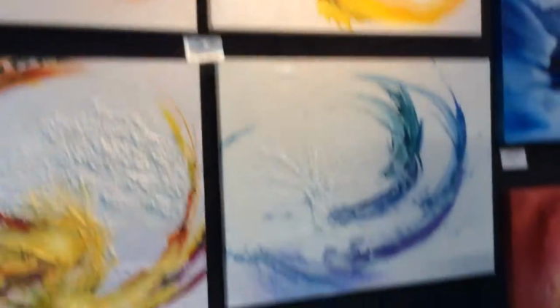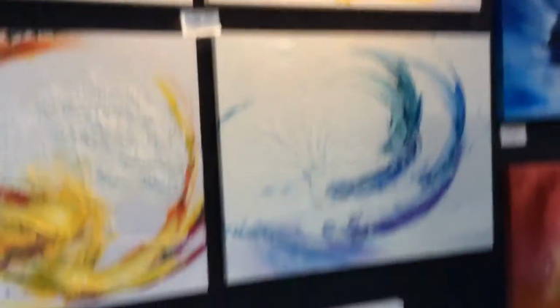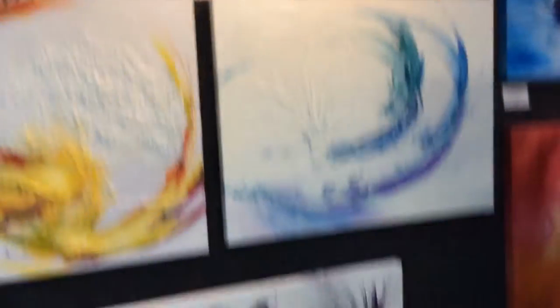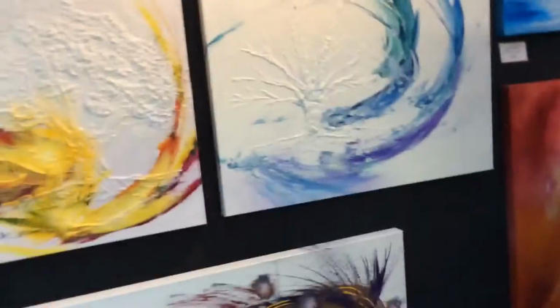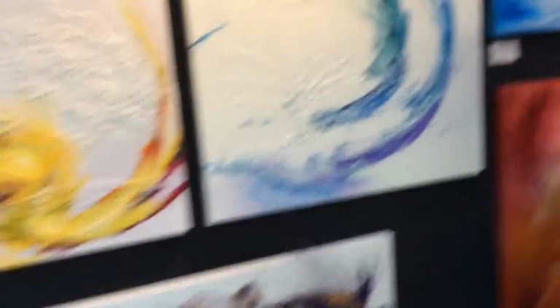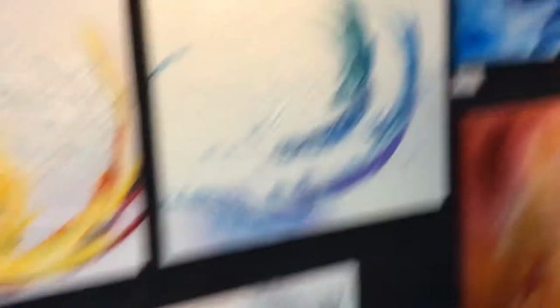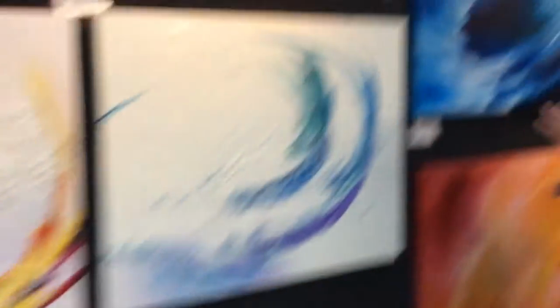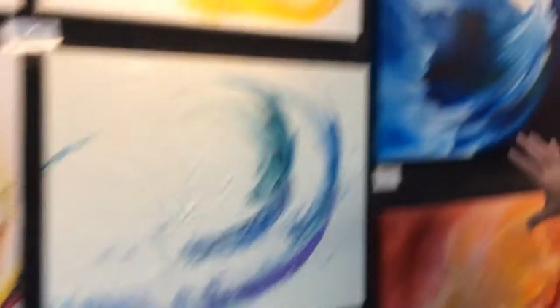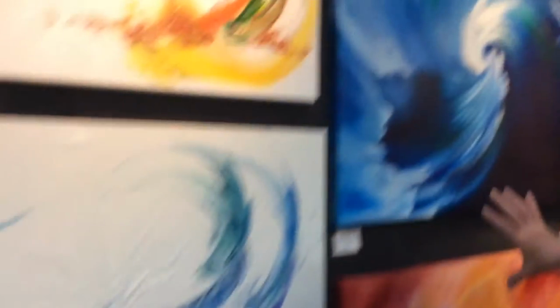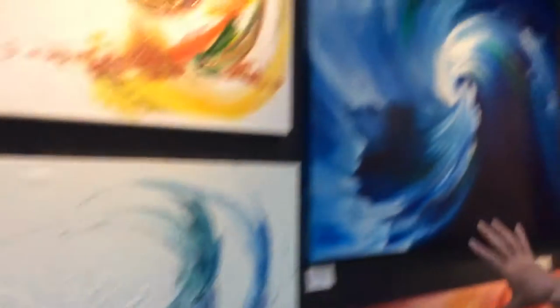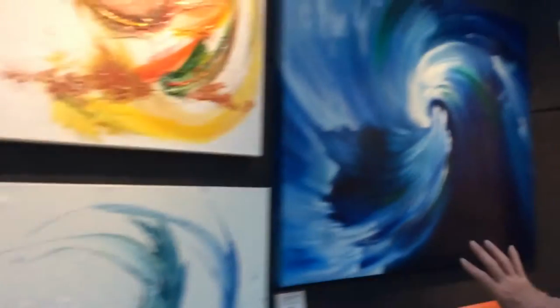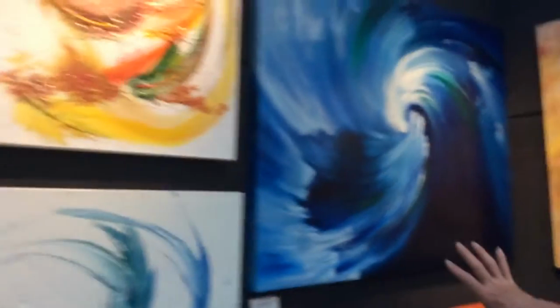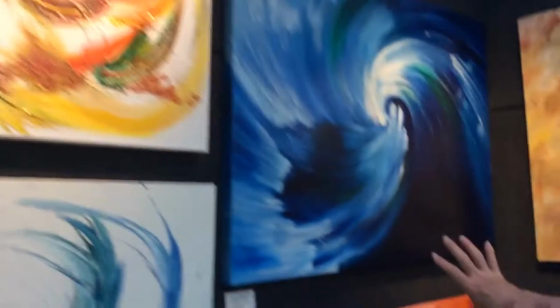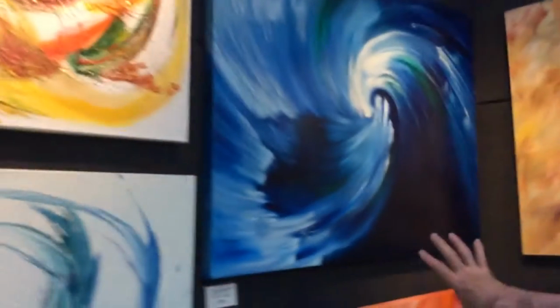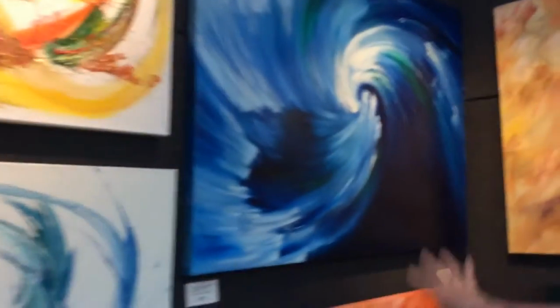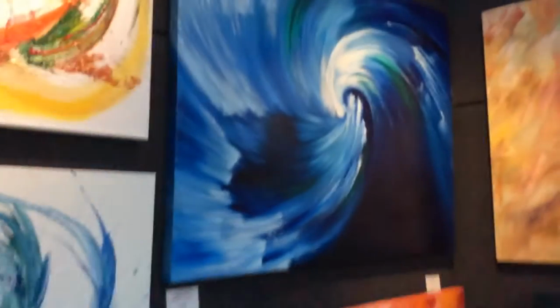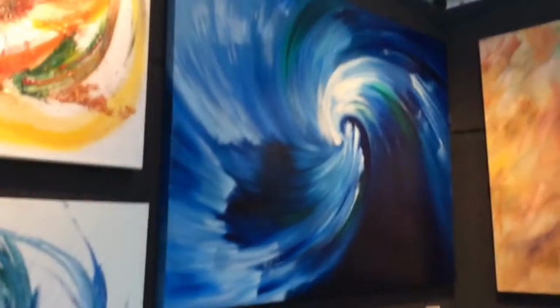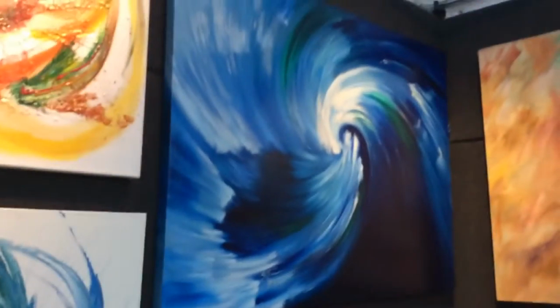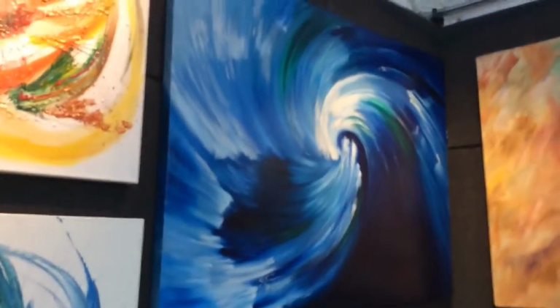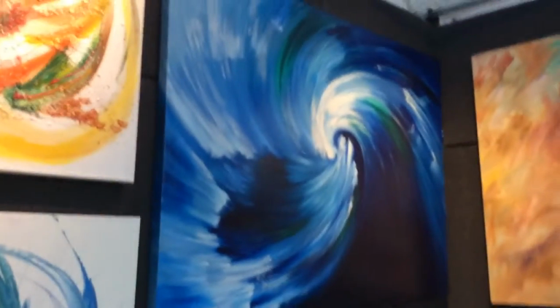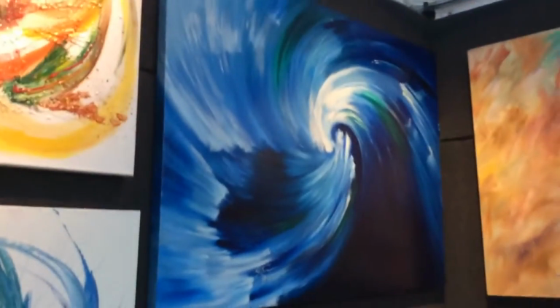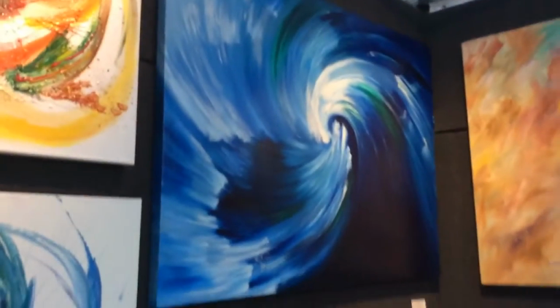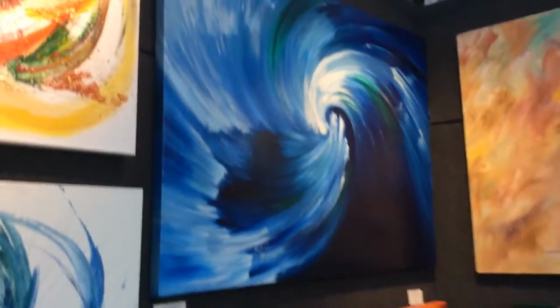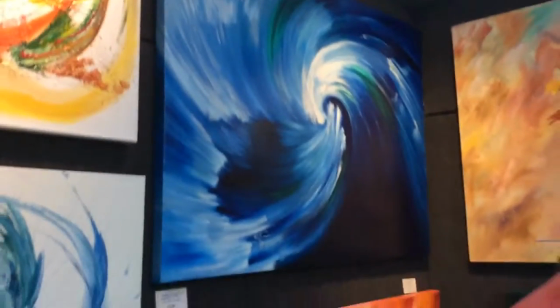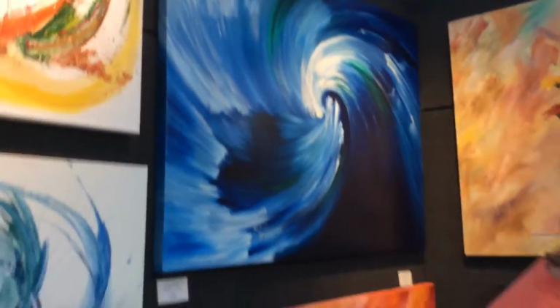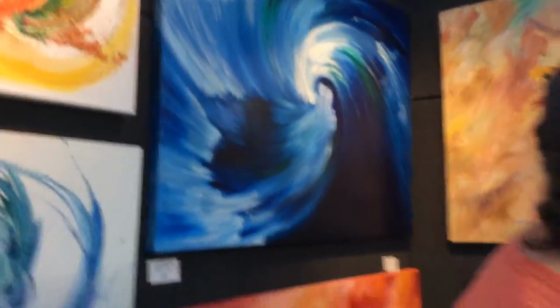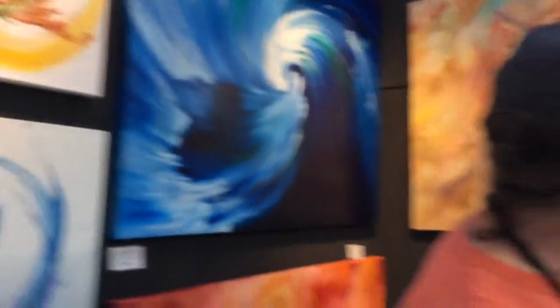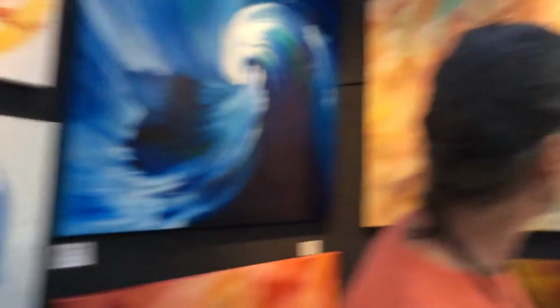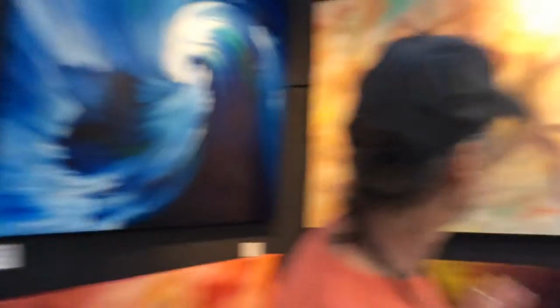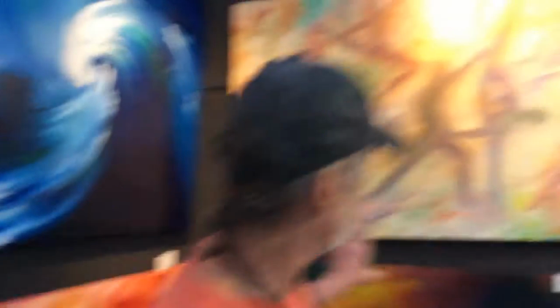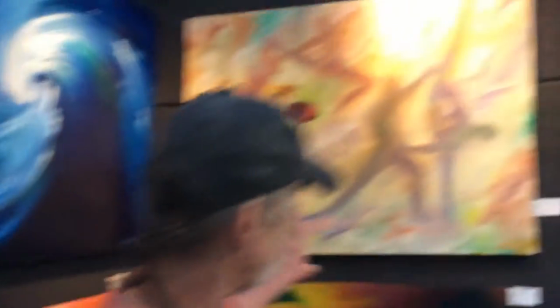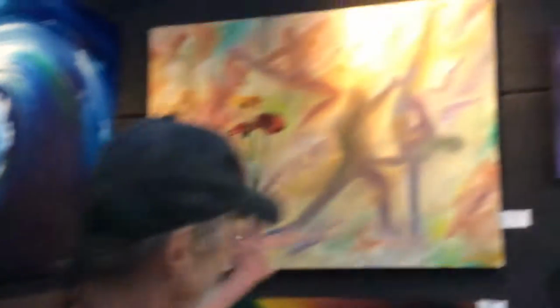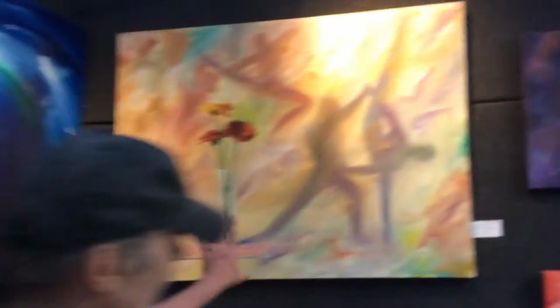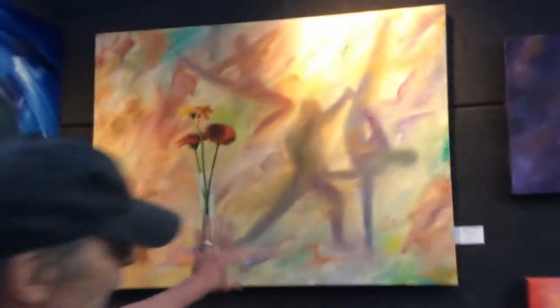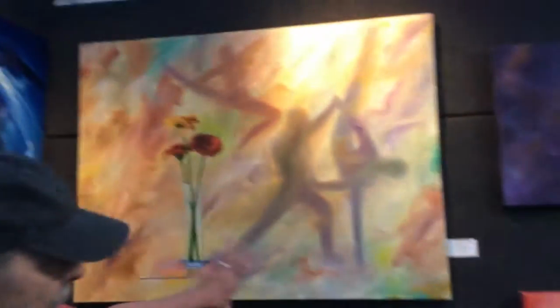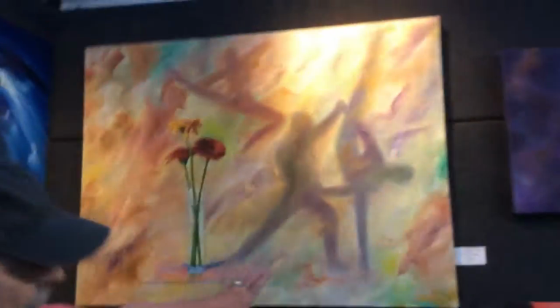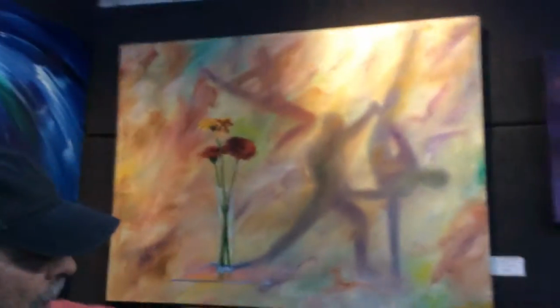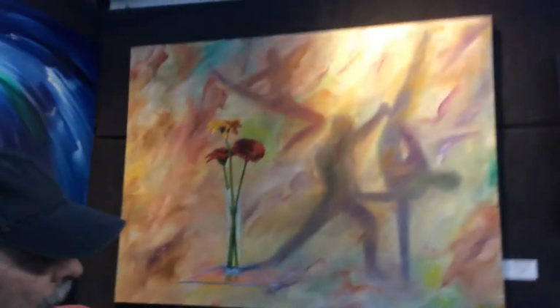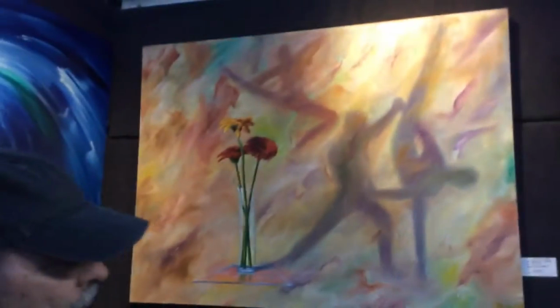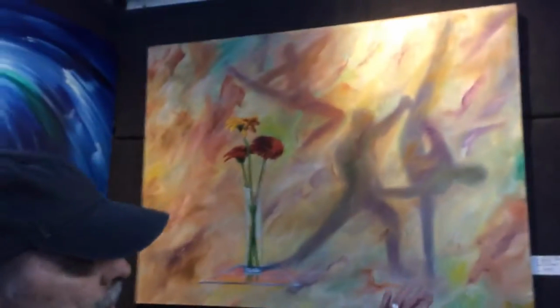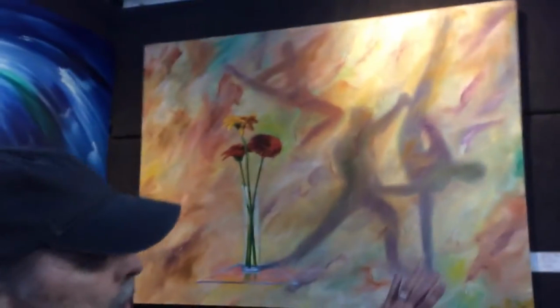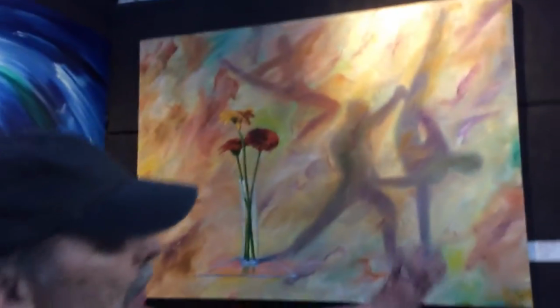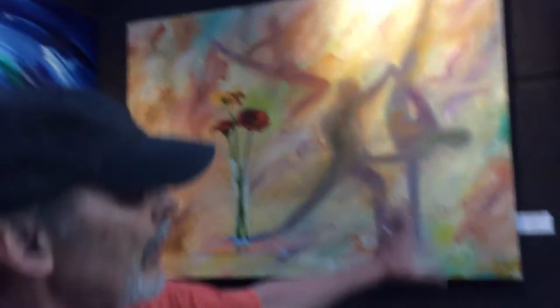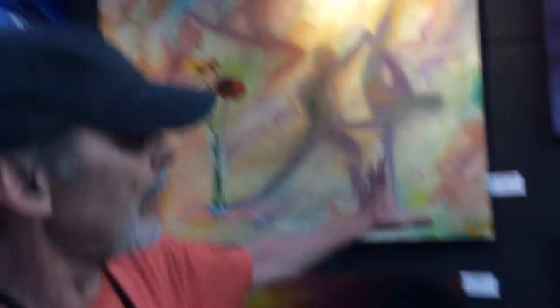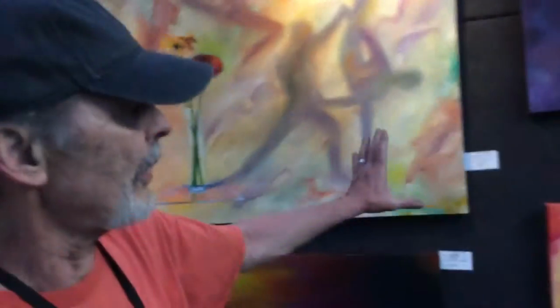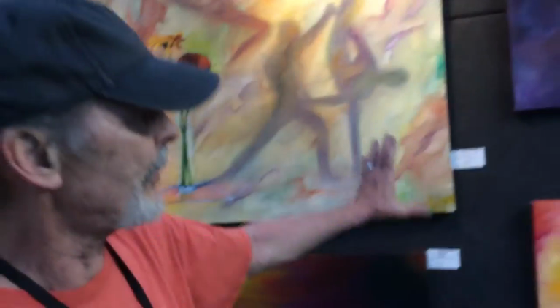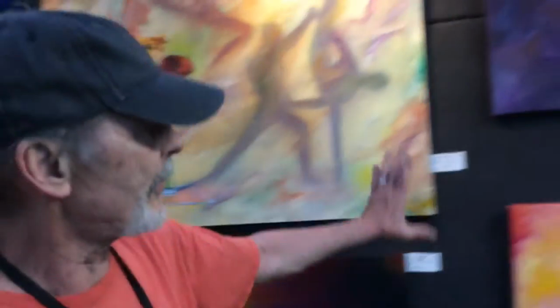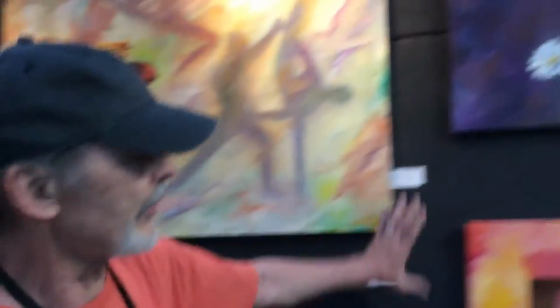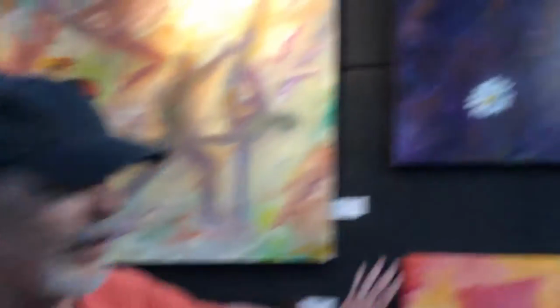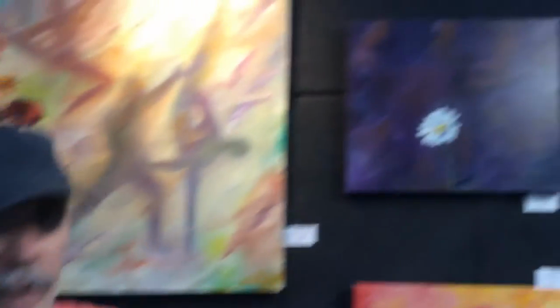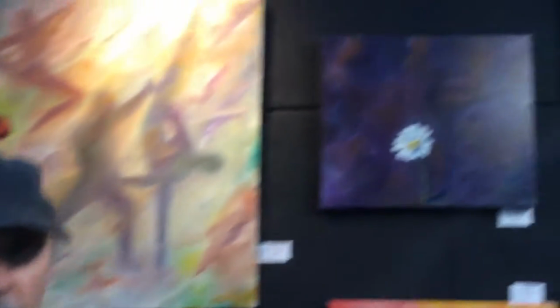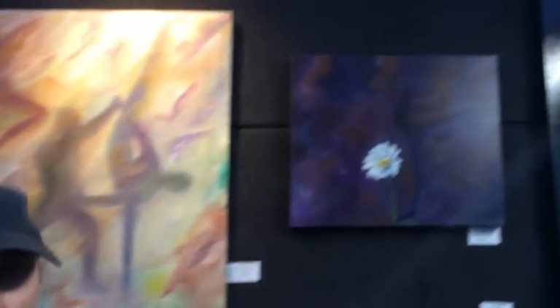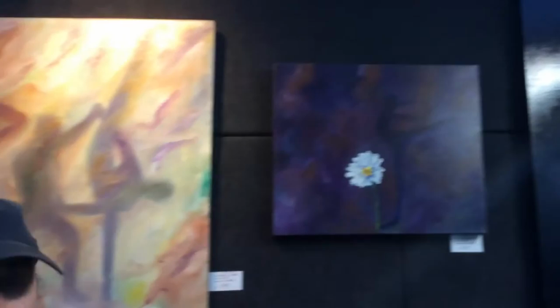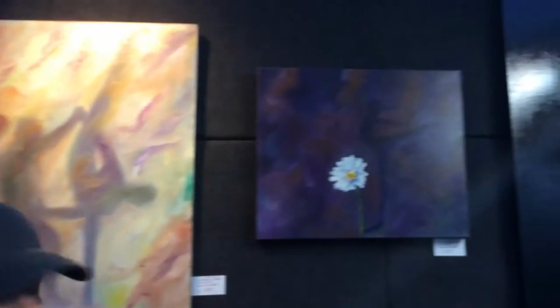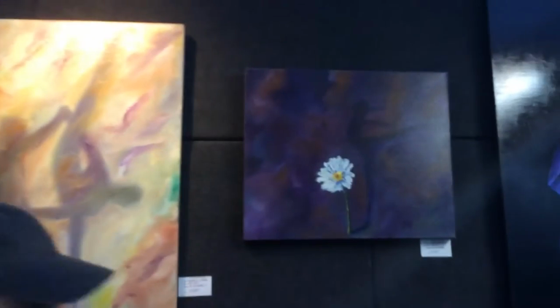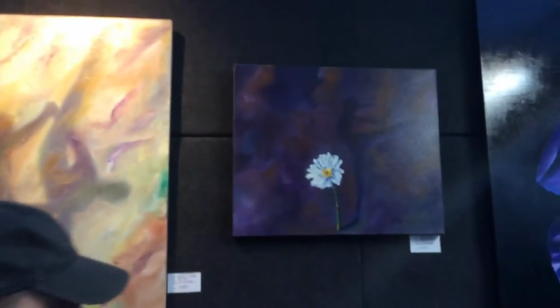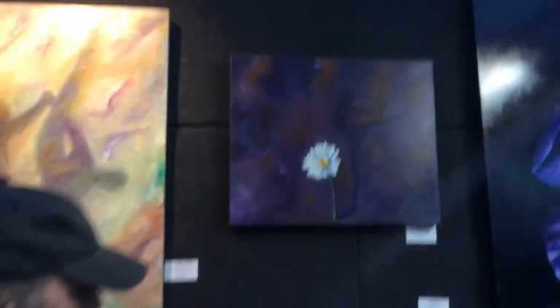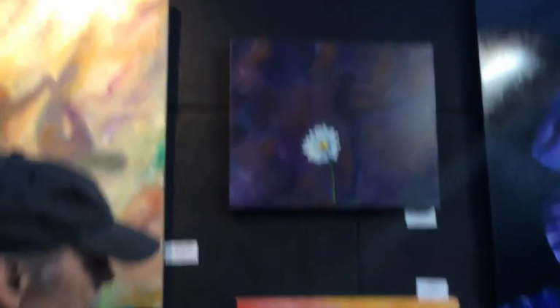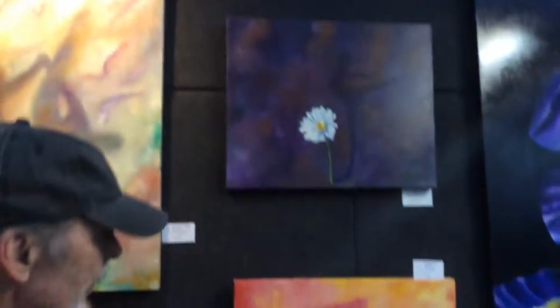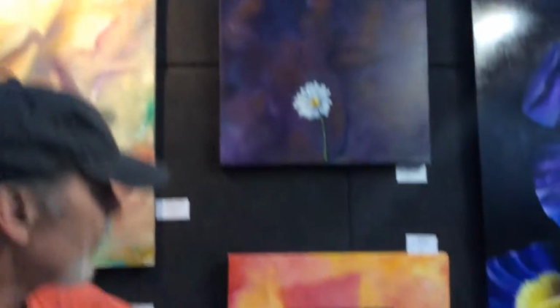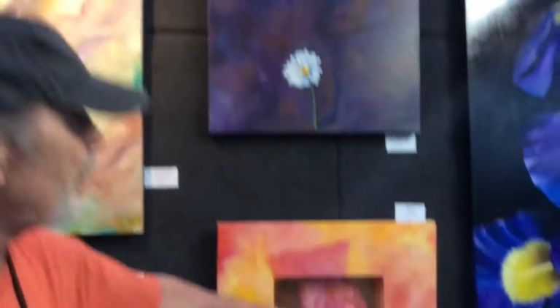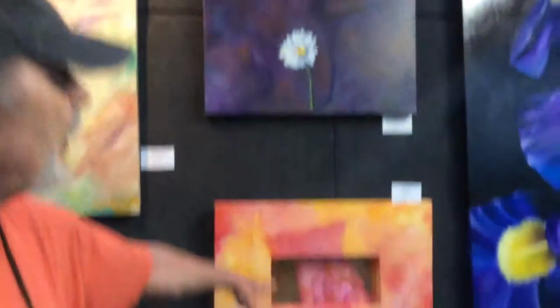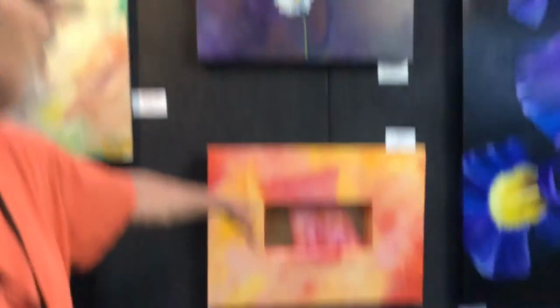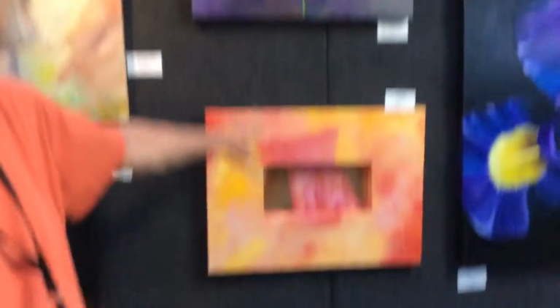This is some new abstract work here. These are all originals. This piece here is on copper.